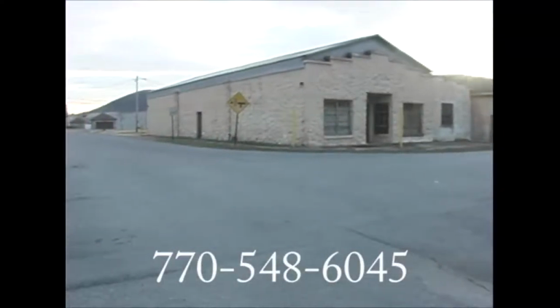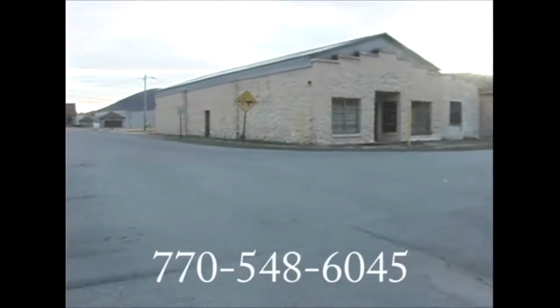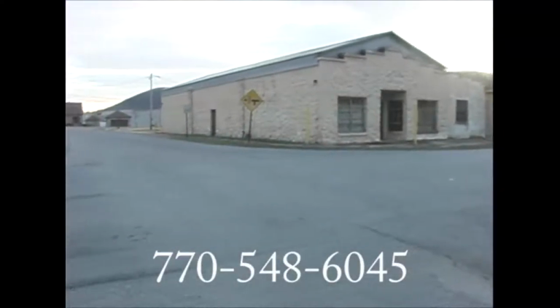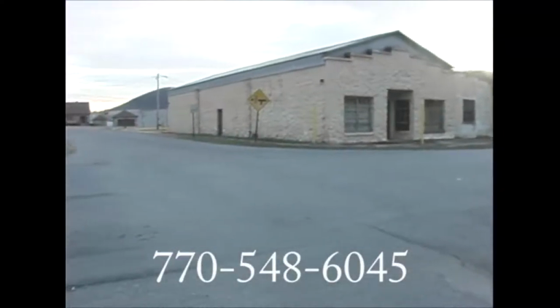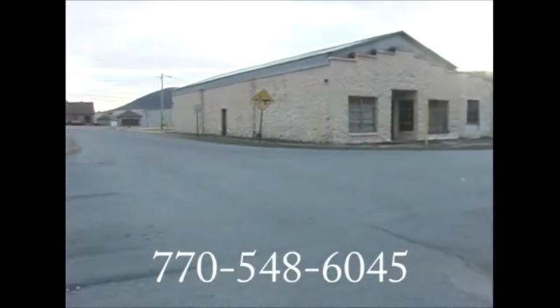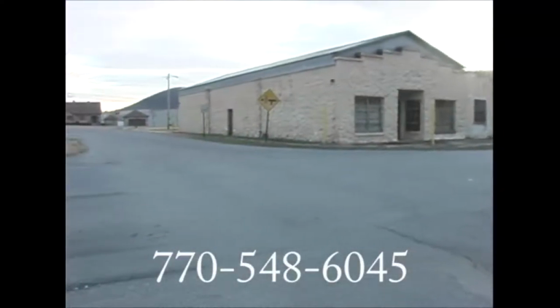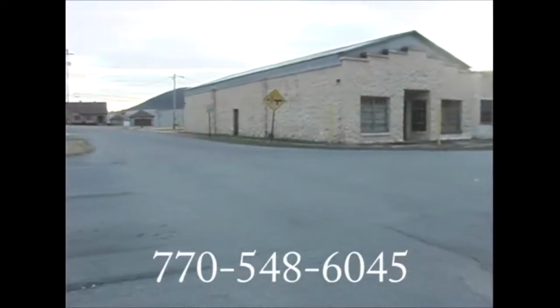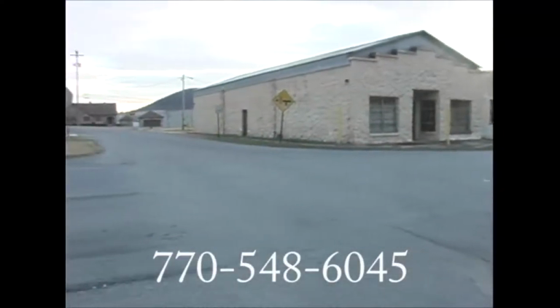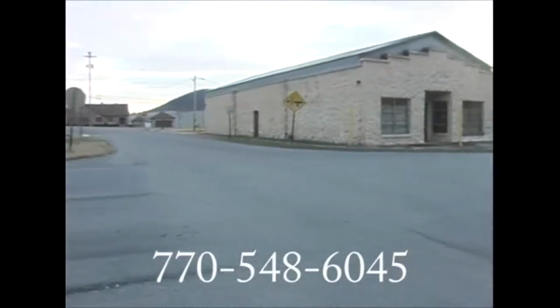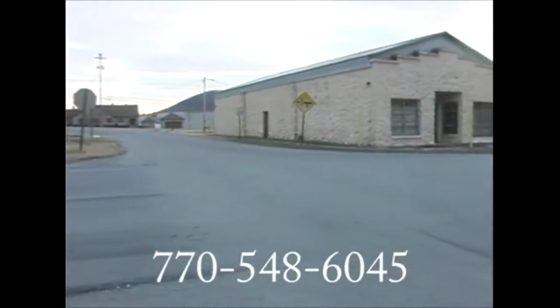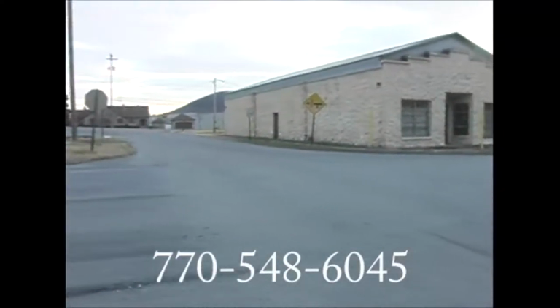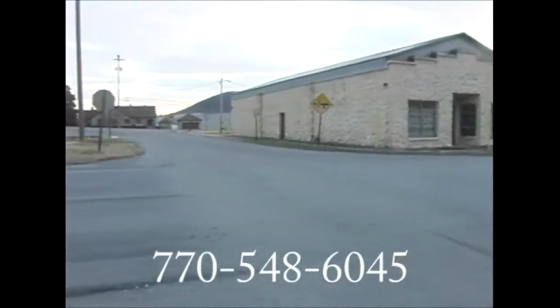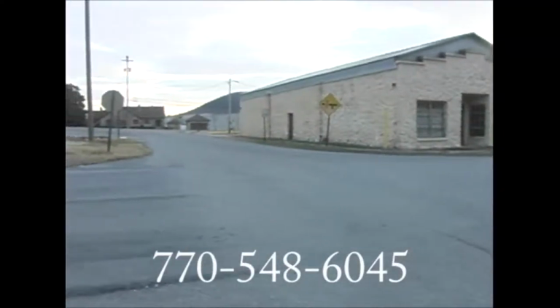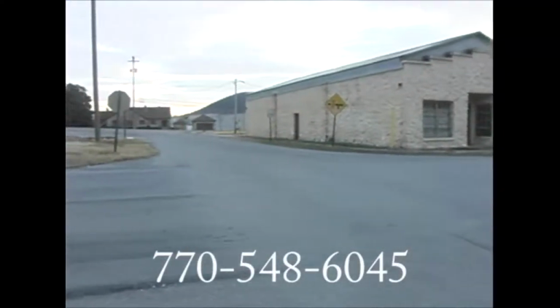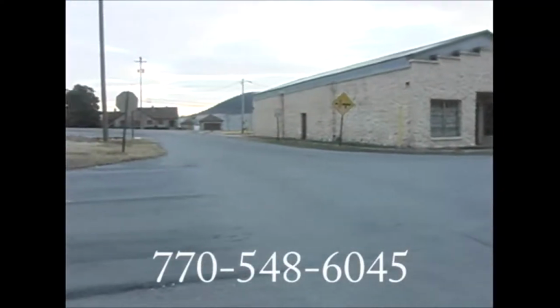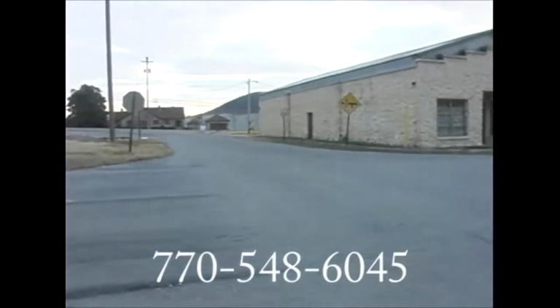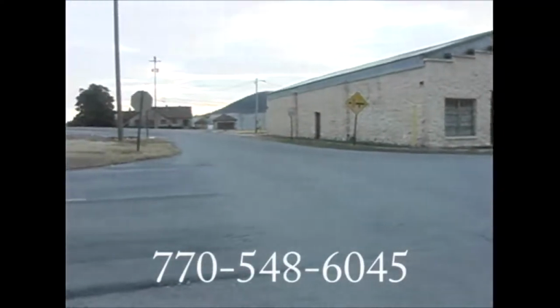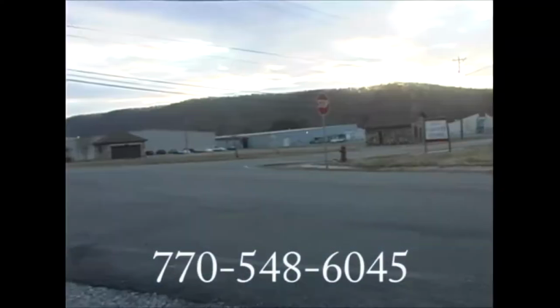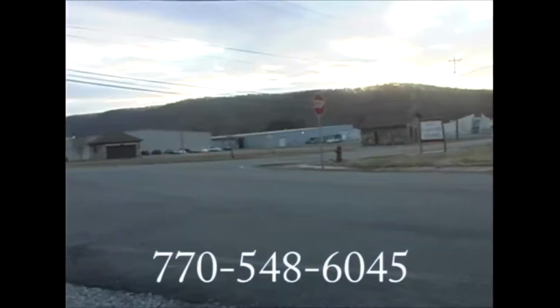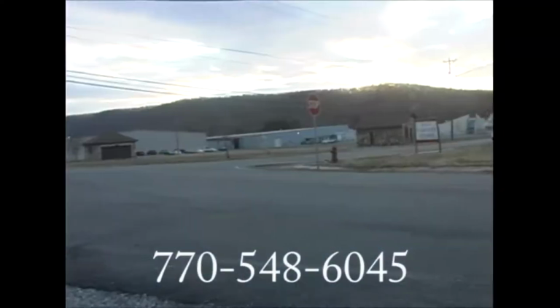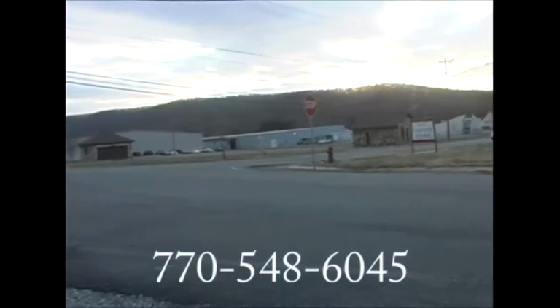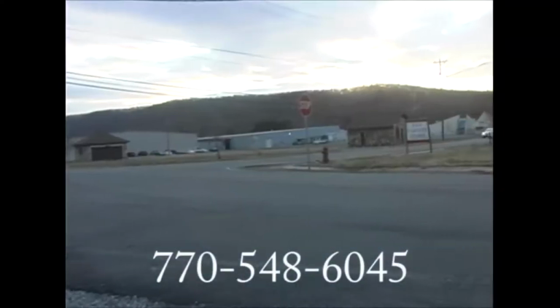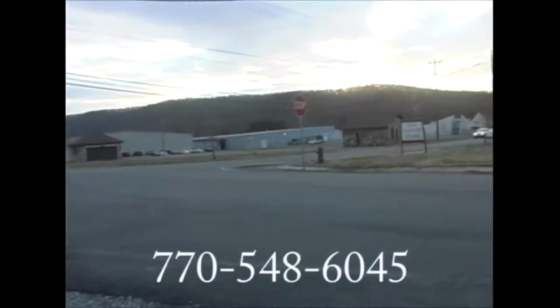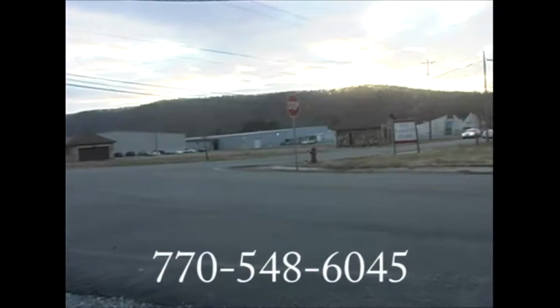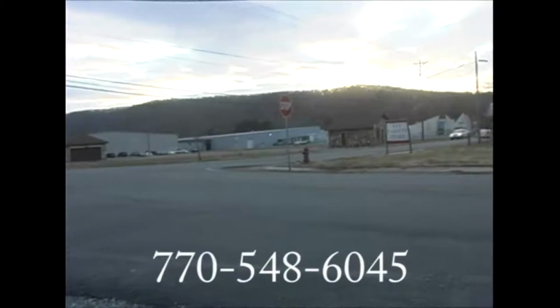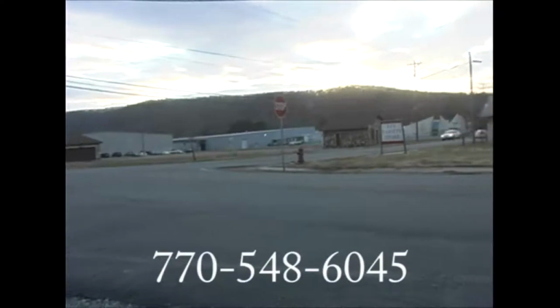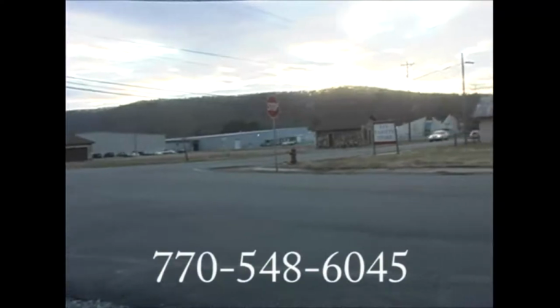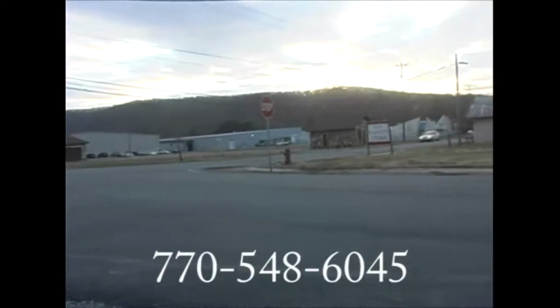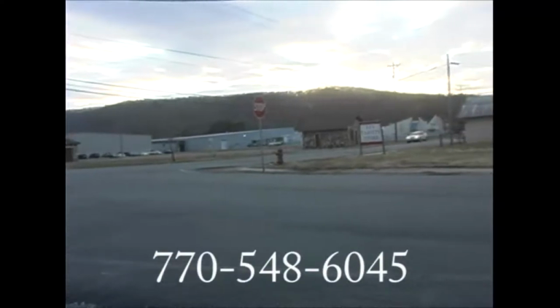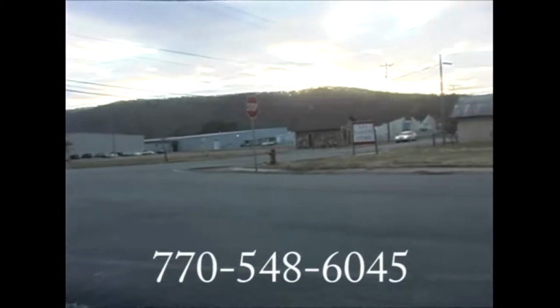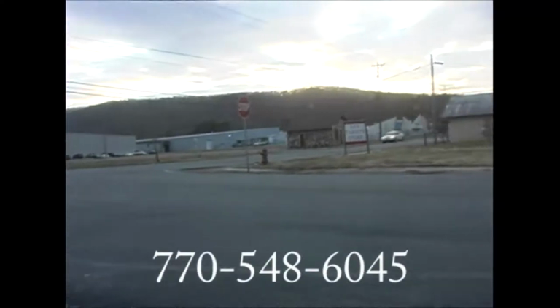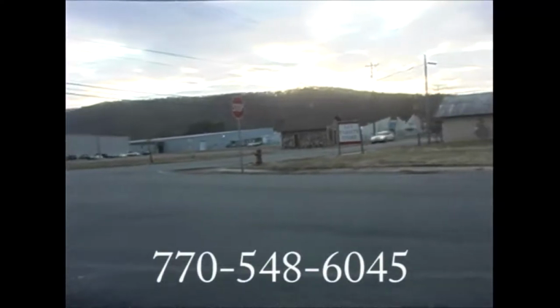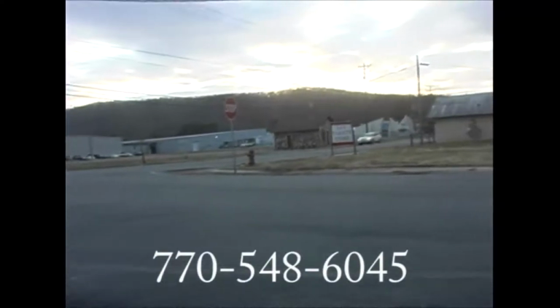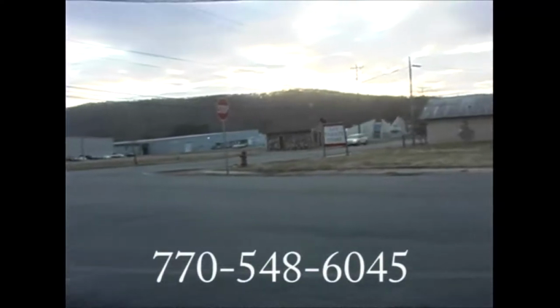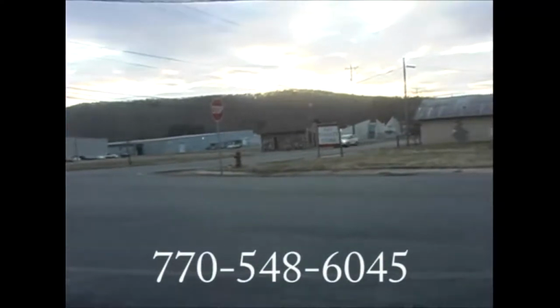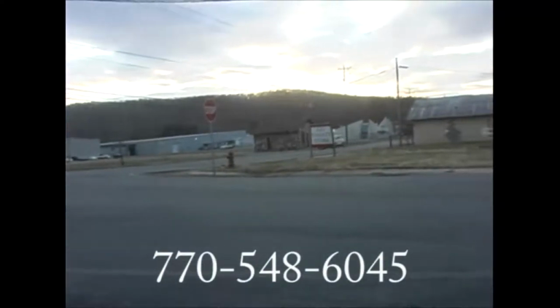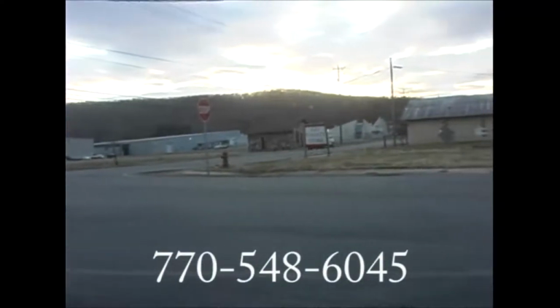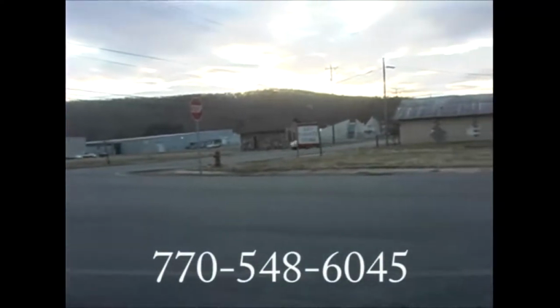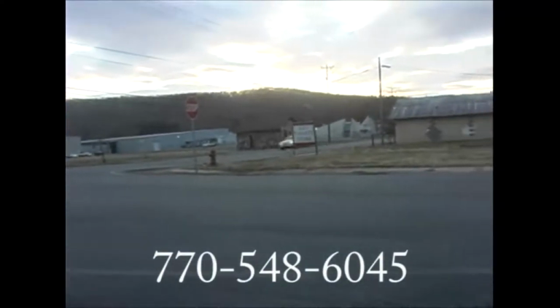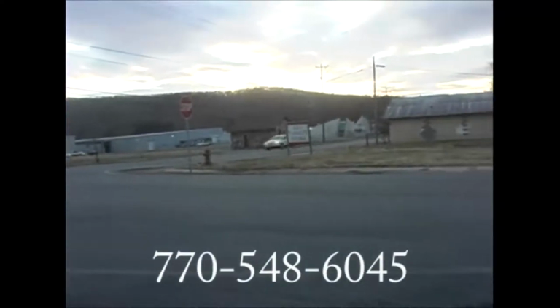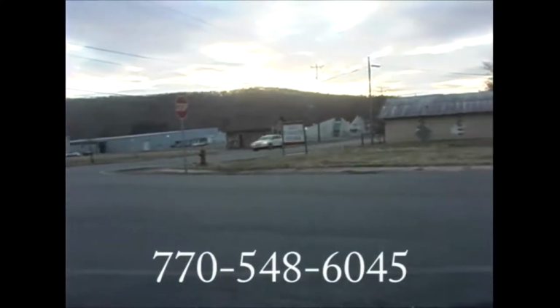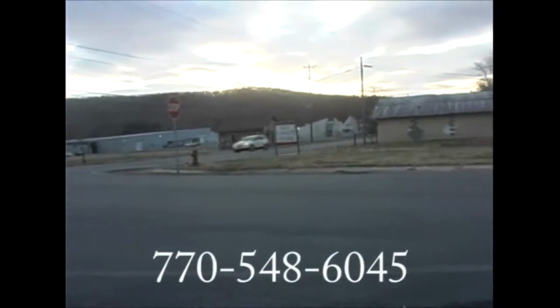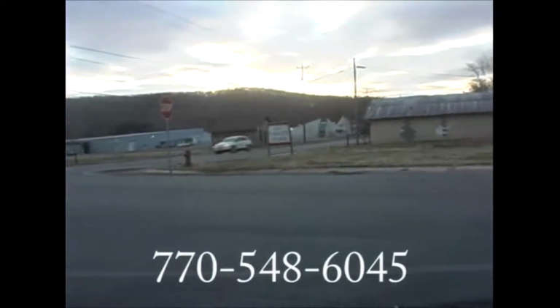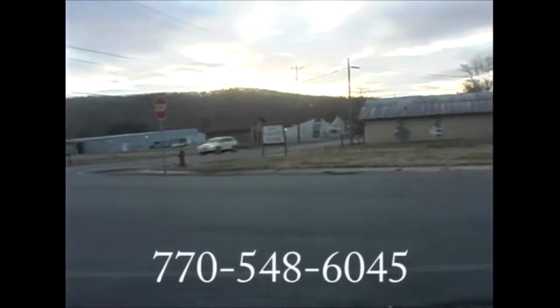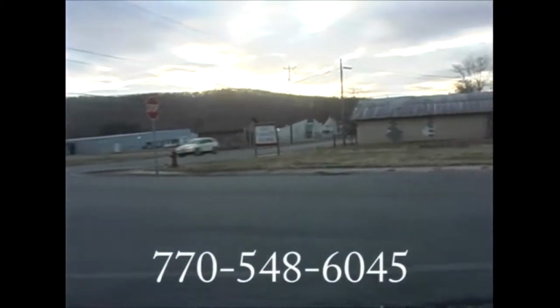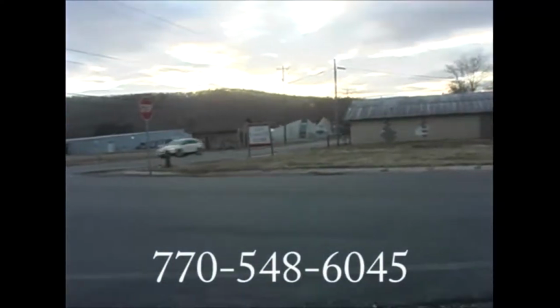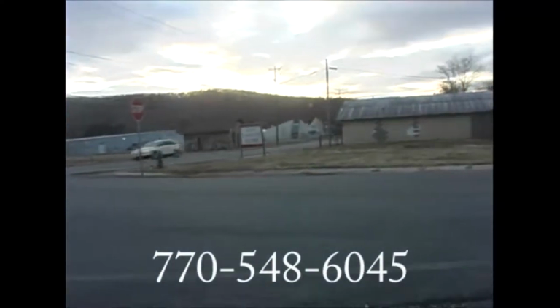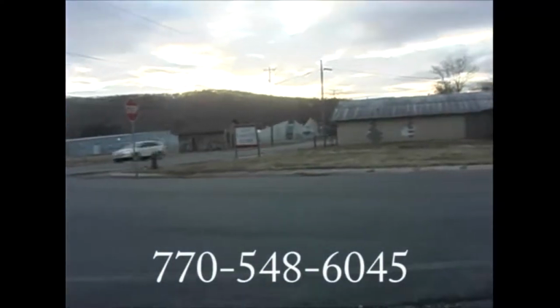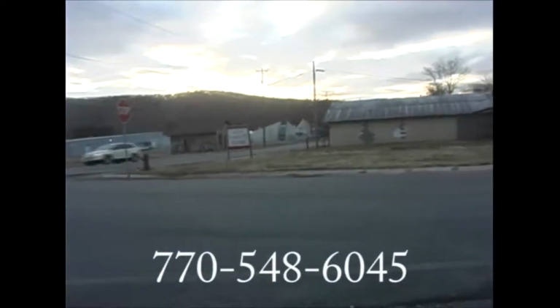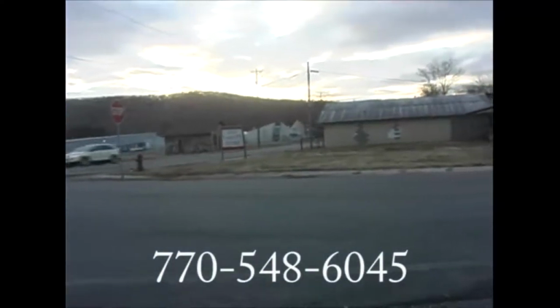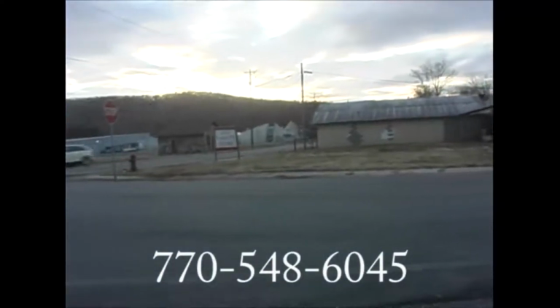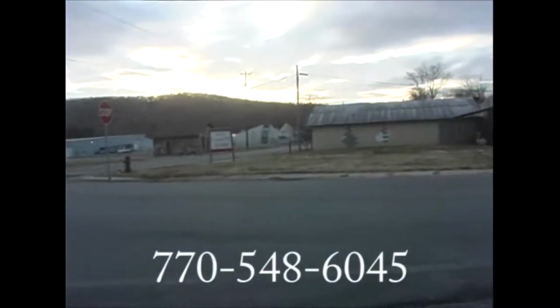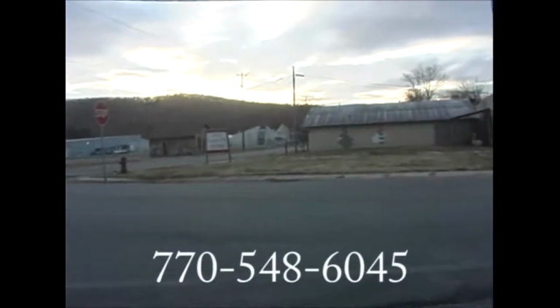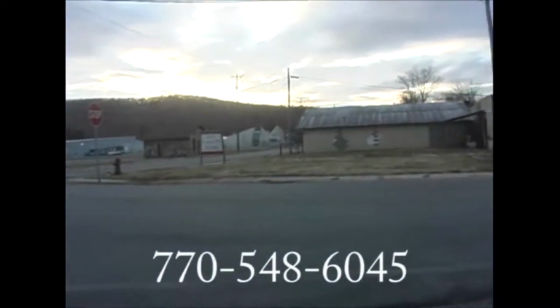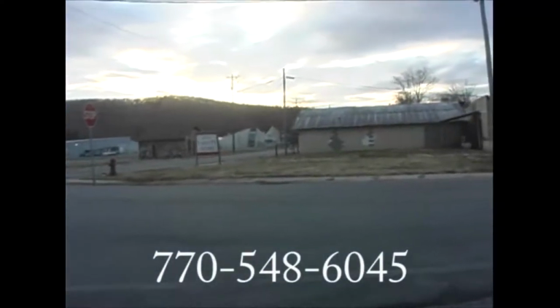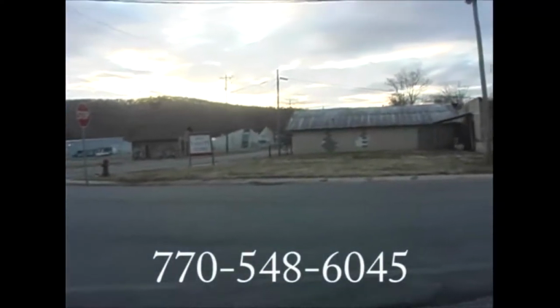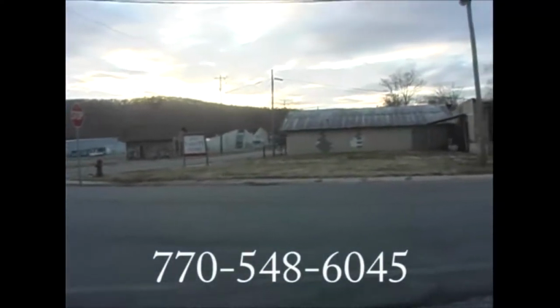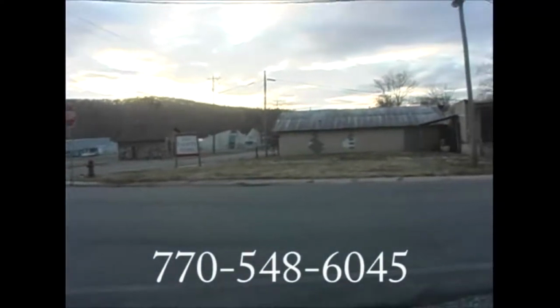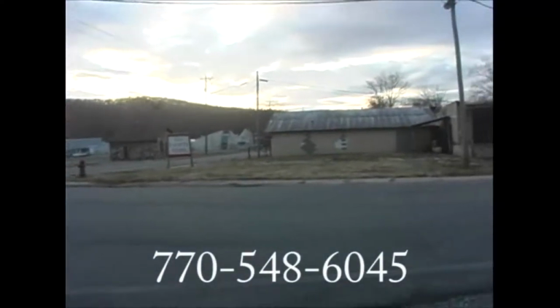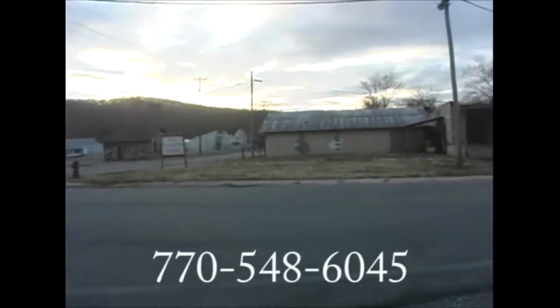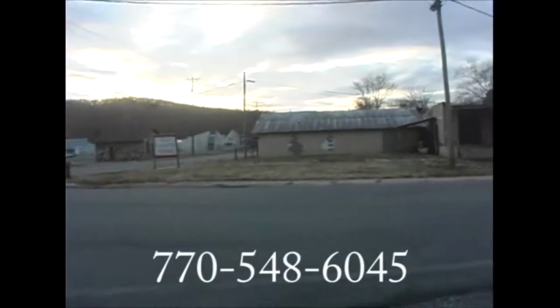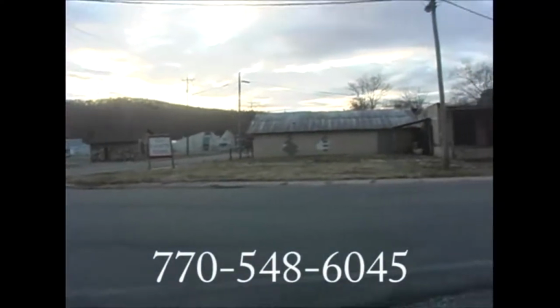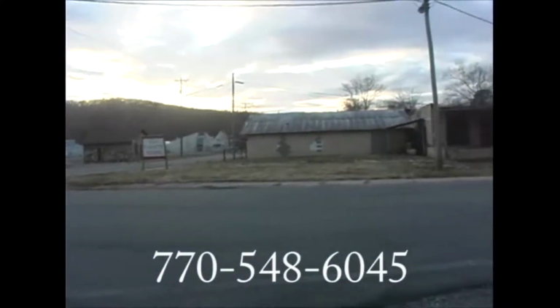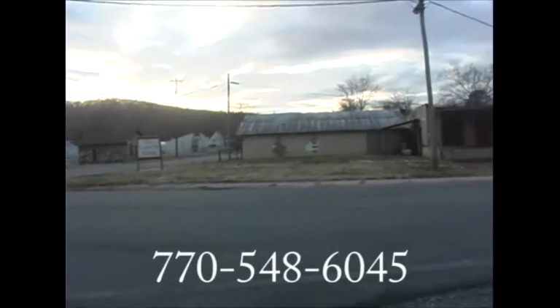6 miles away from Calhoun on Sugar Valley Road, and 10 miles away from Connector 3 in Dalton, Georgia.